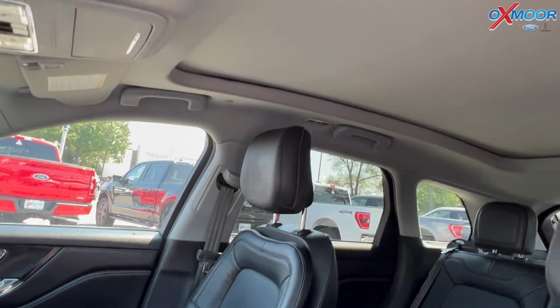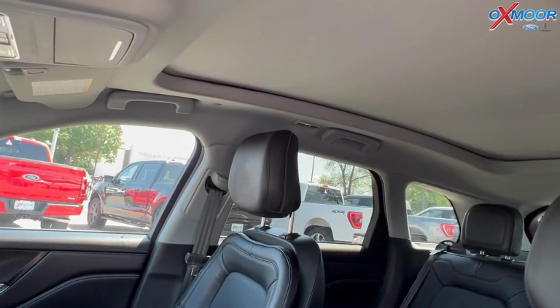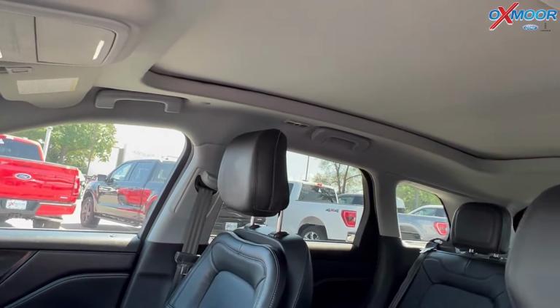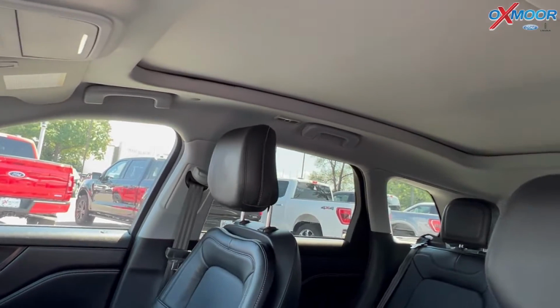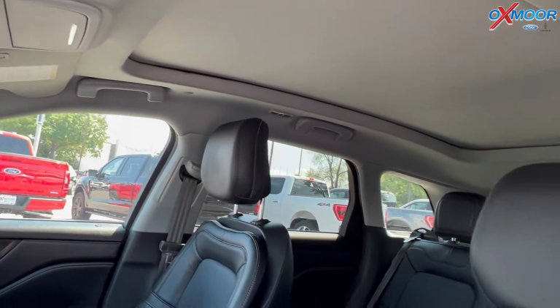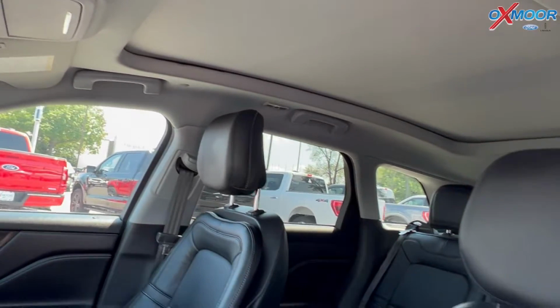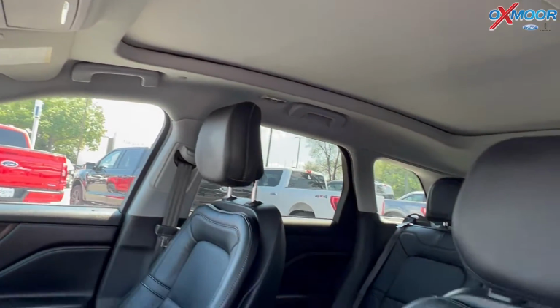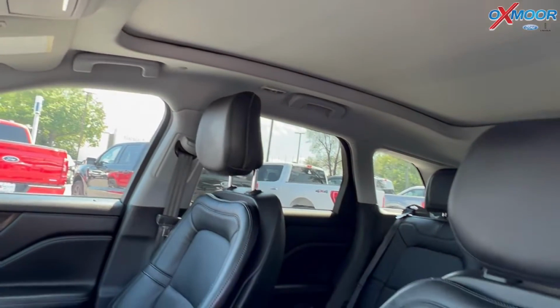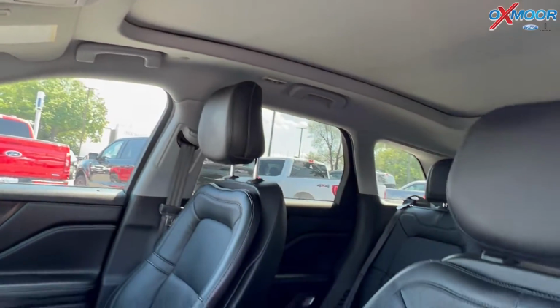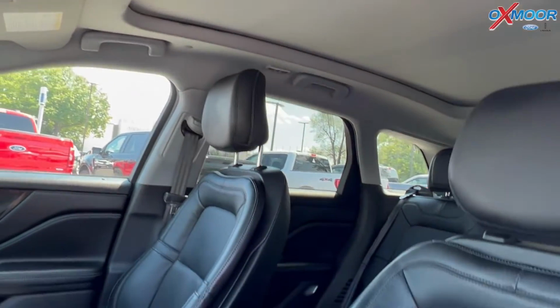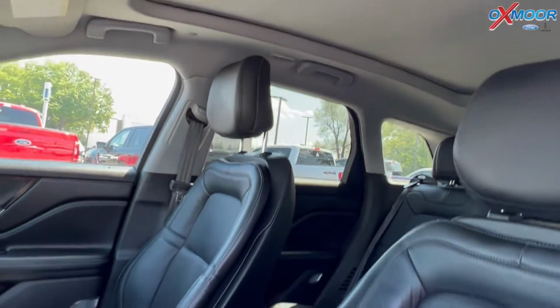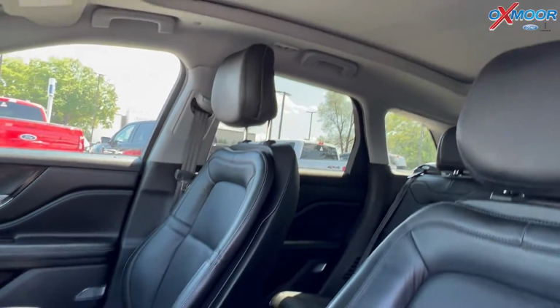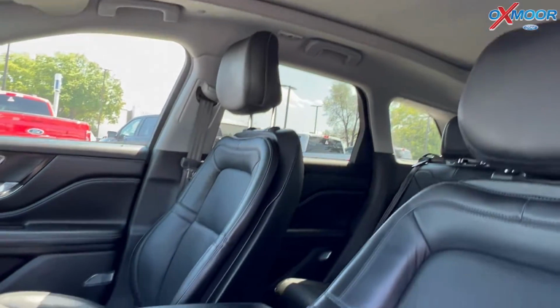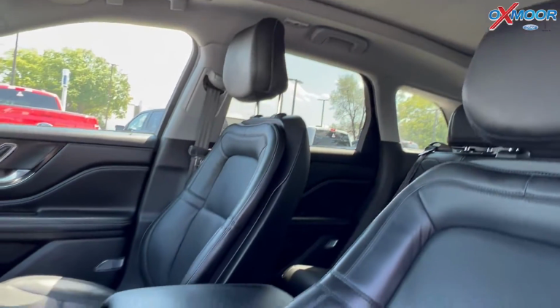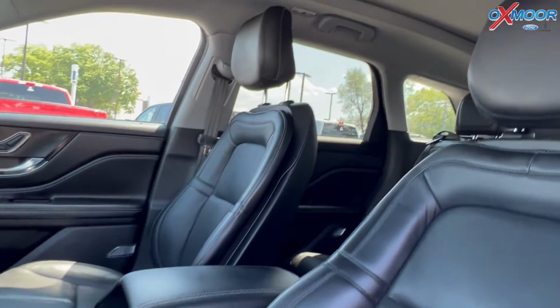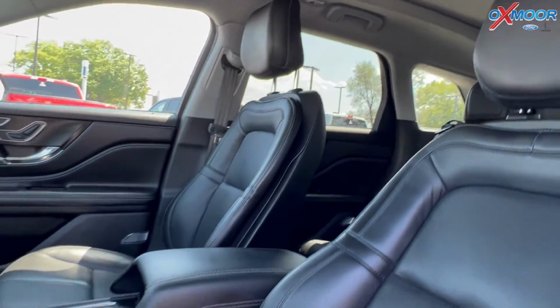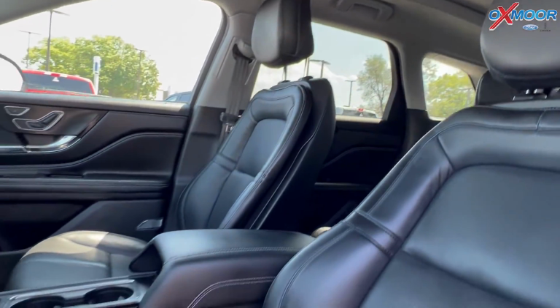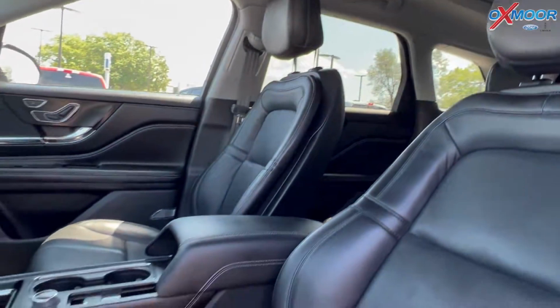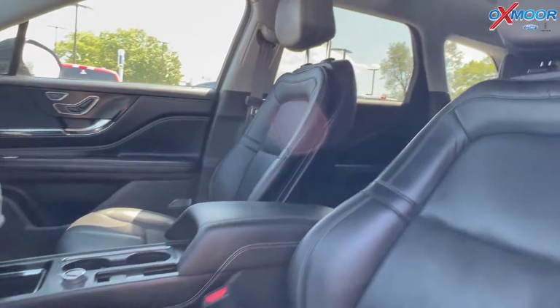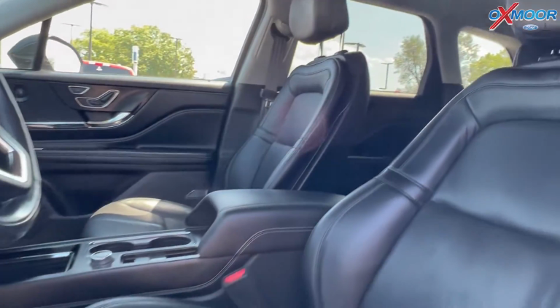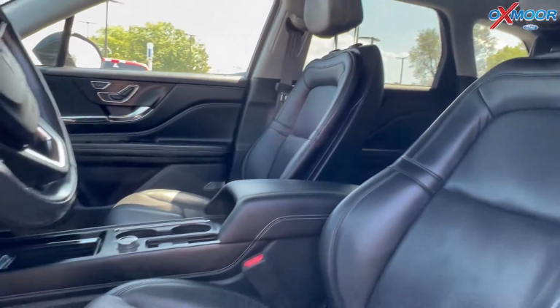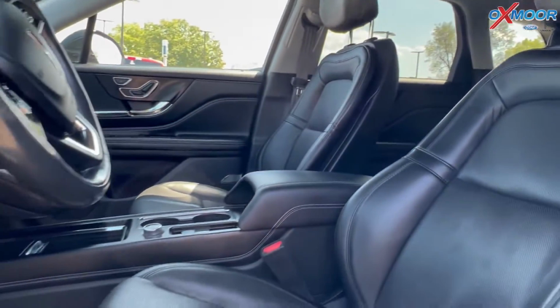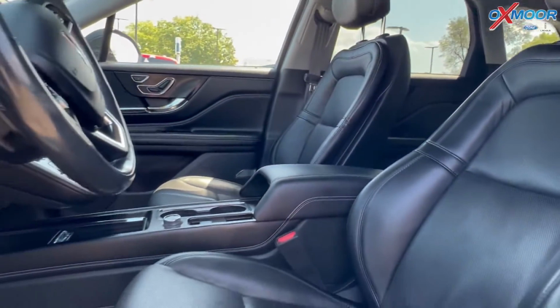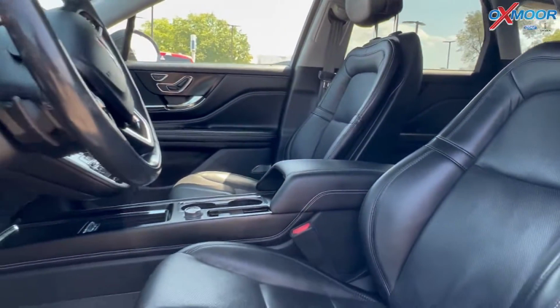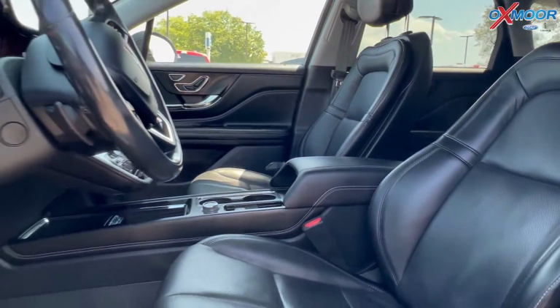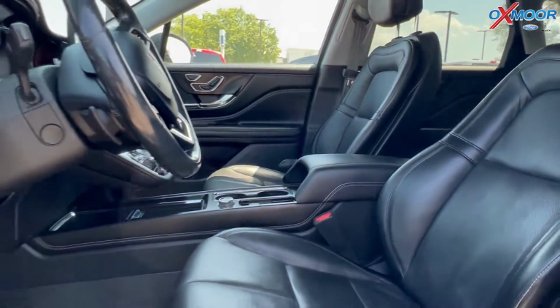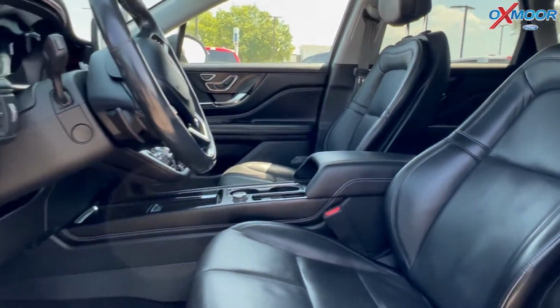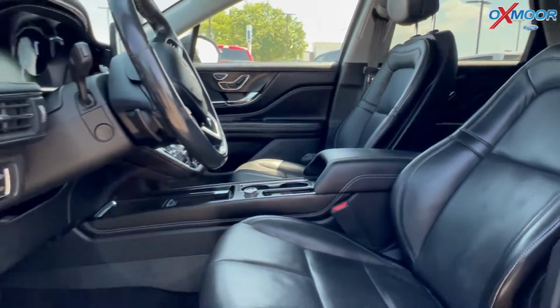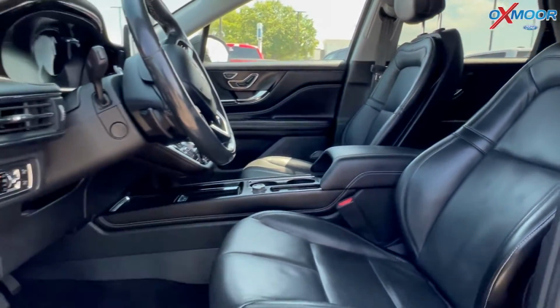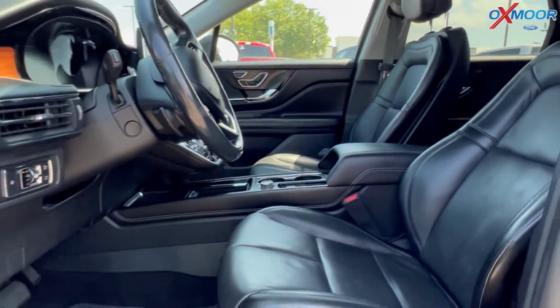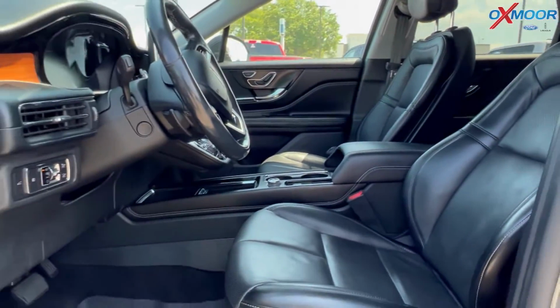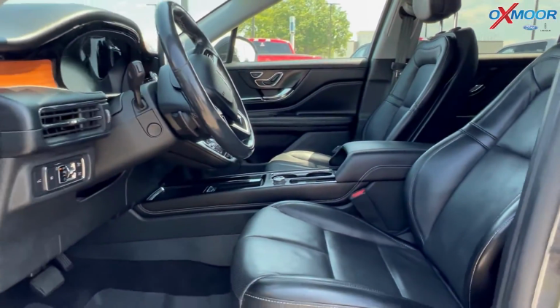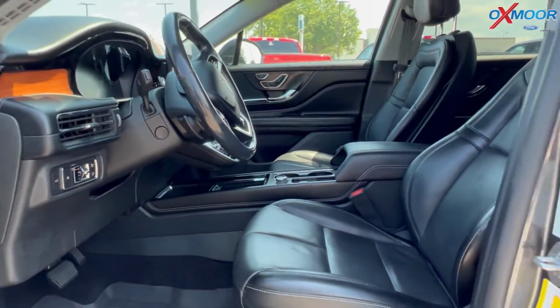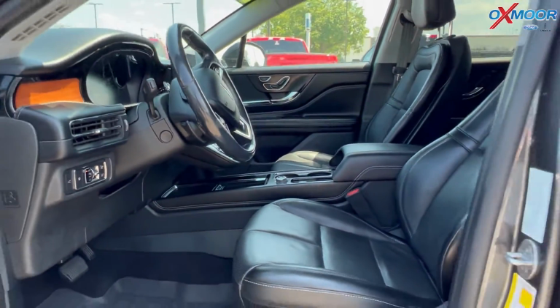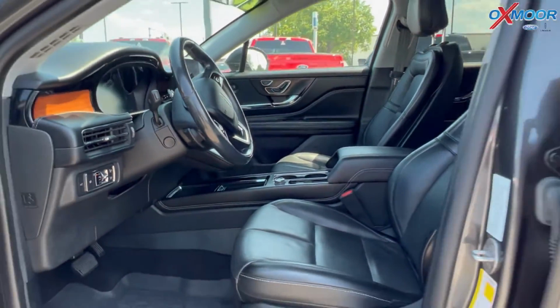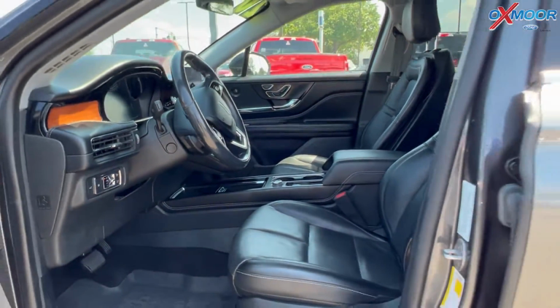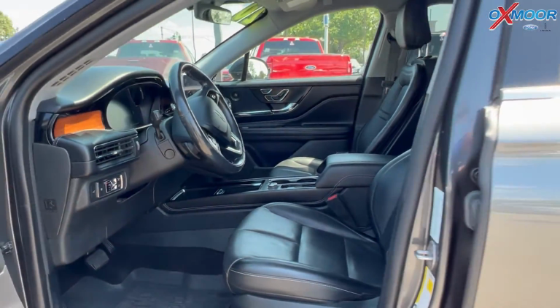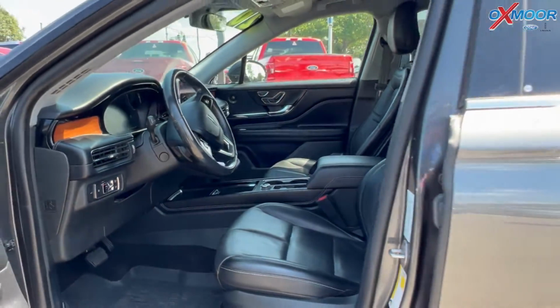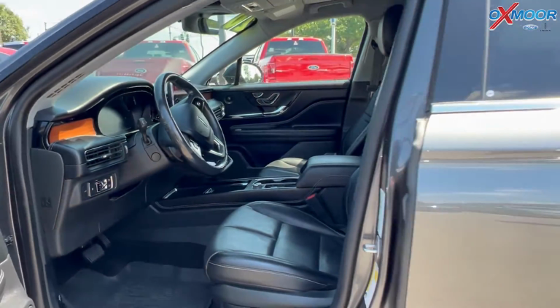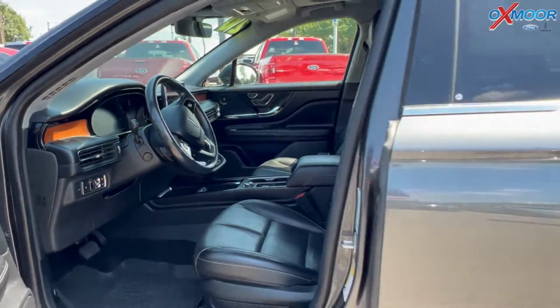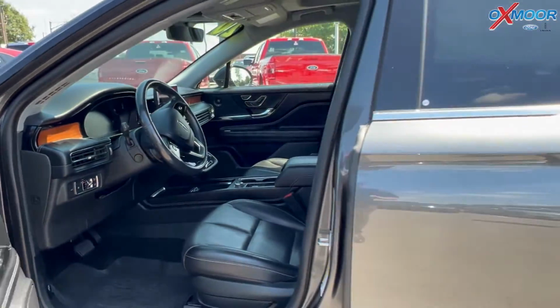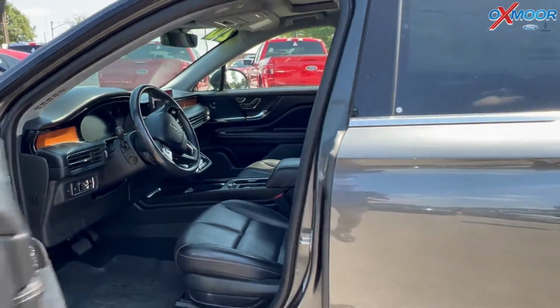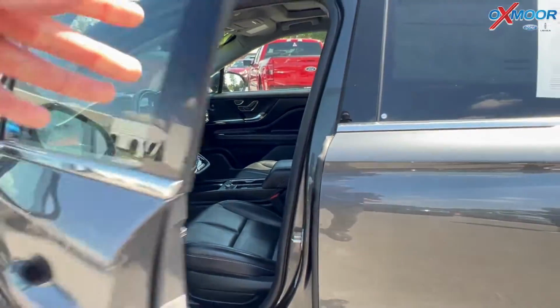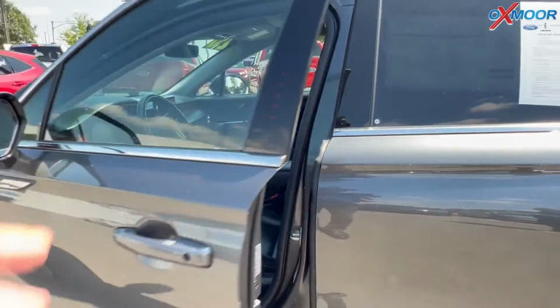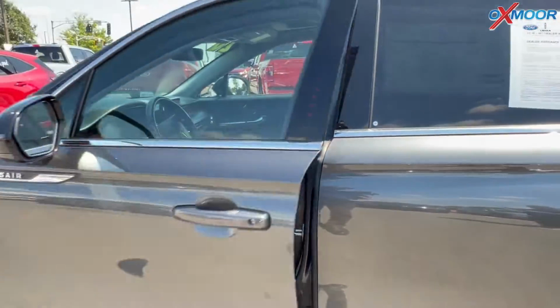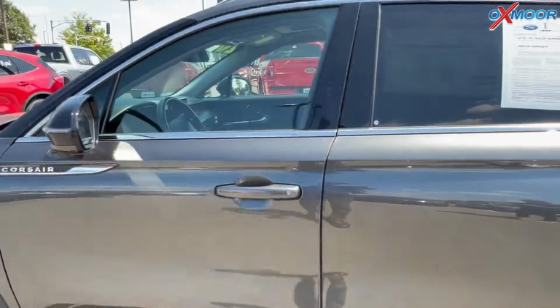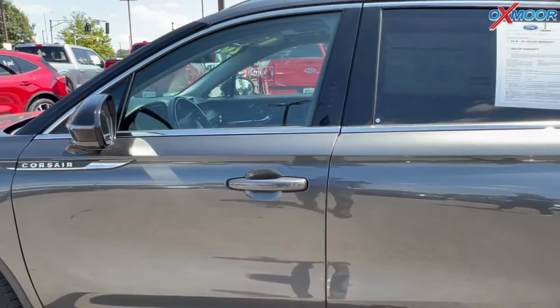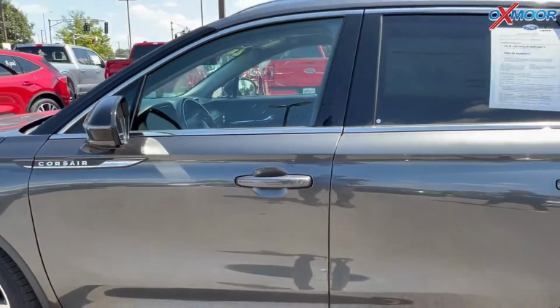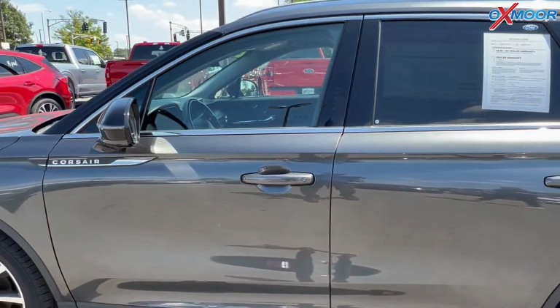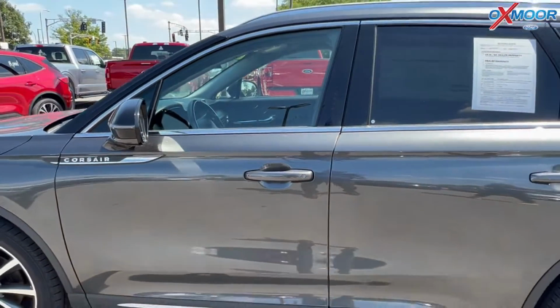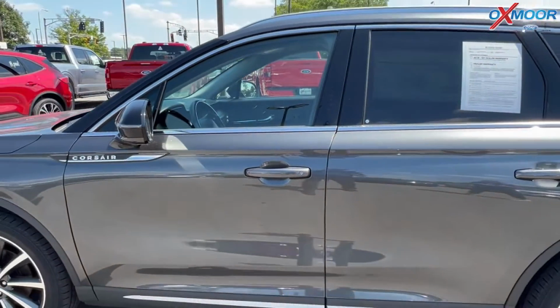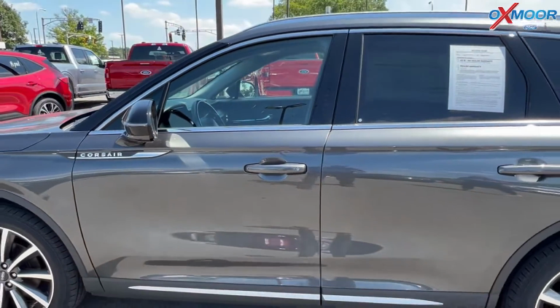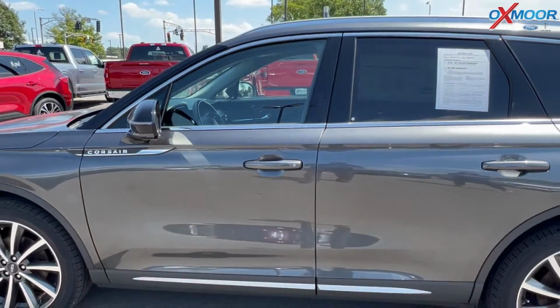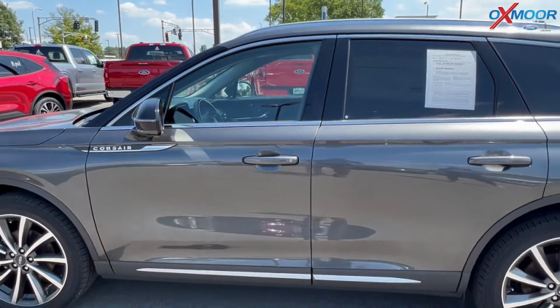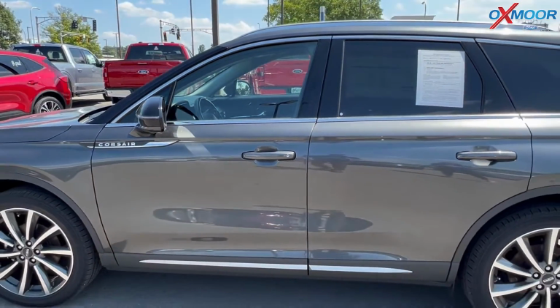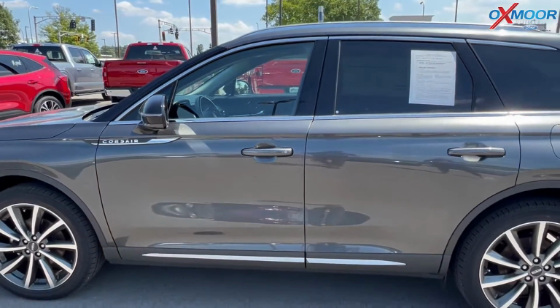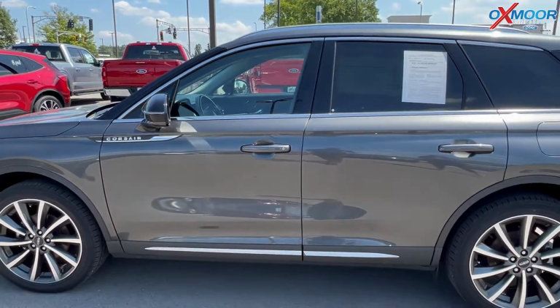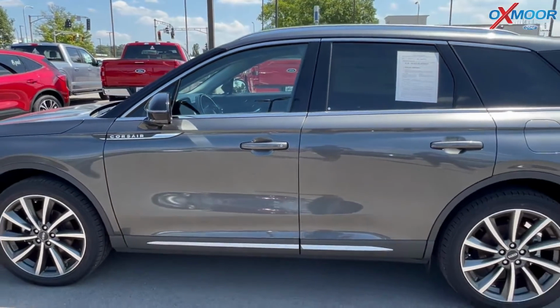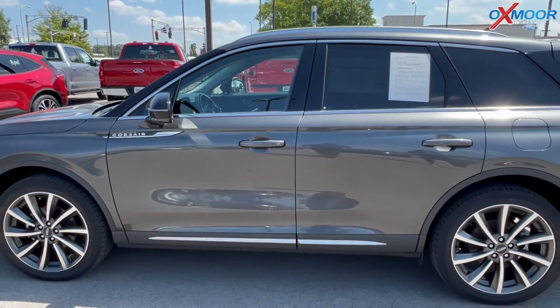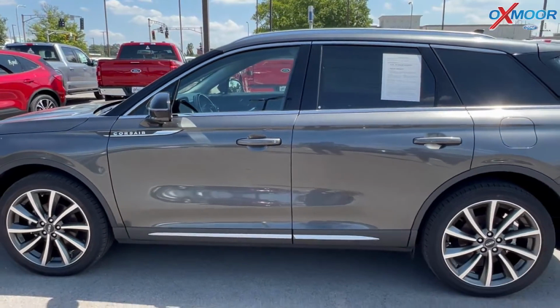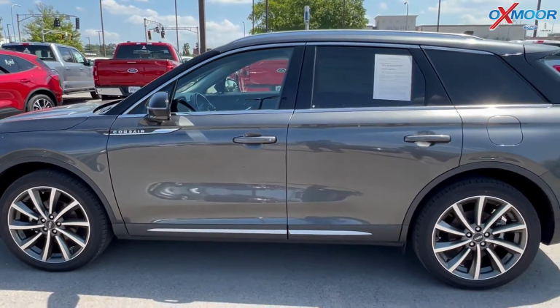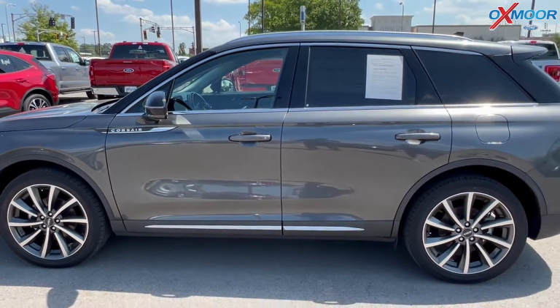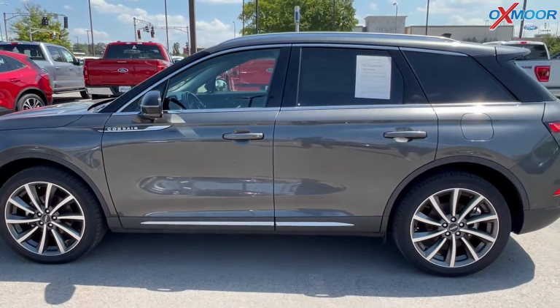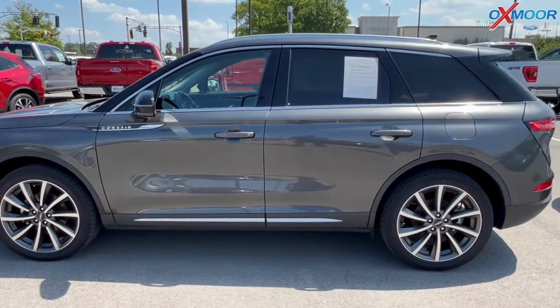Mileage is going to be 29,998 miles and the price is $45,000.